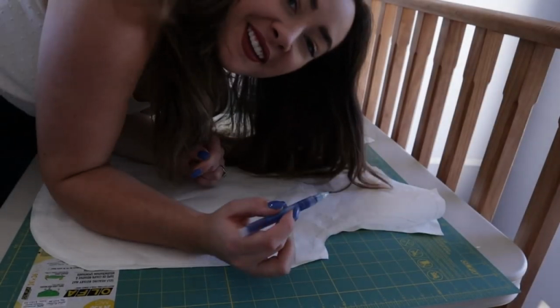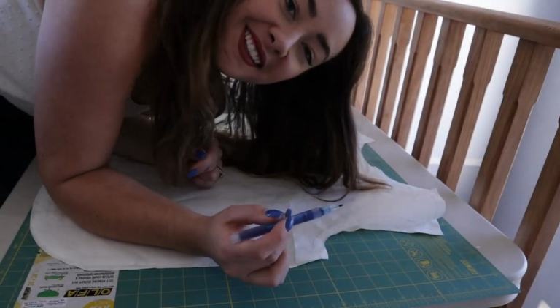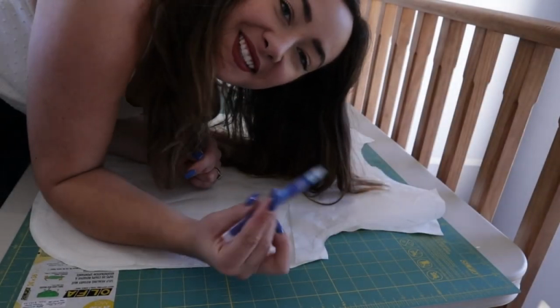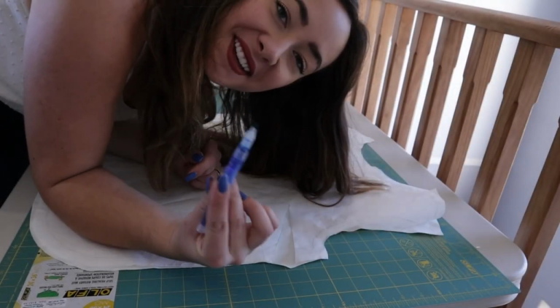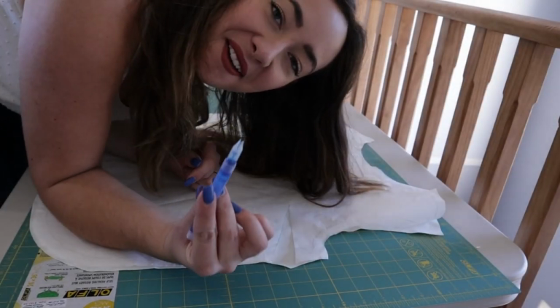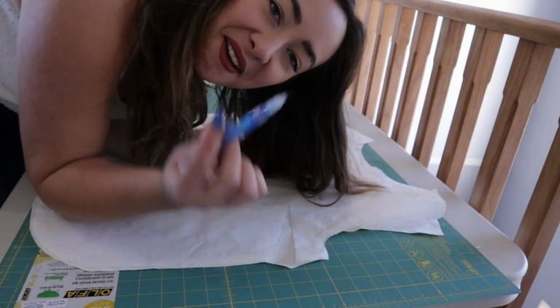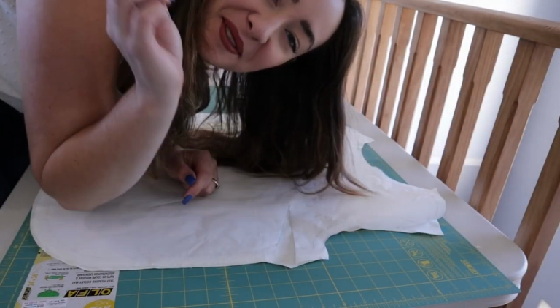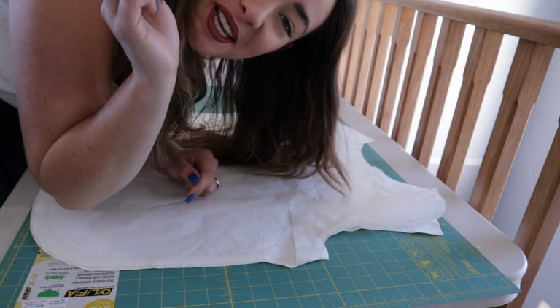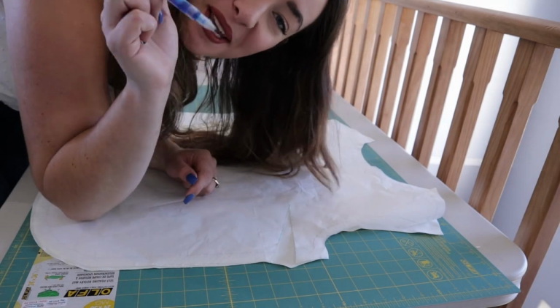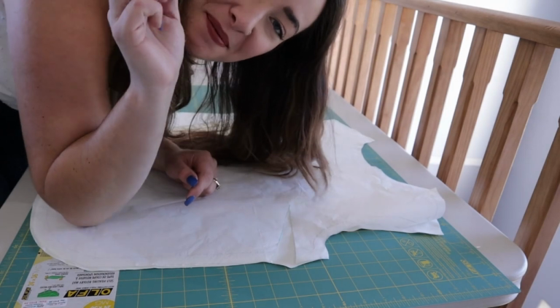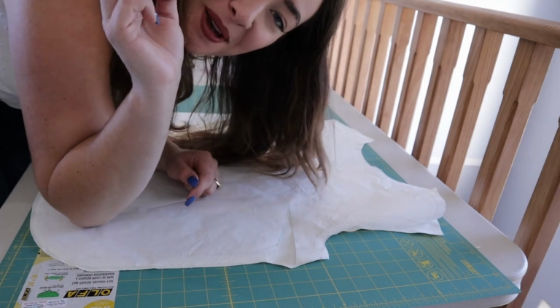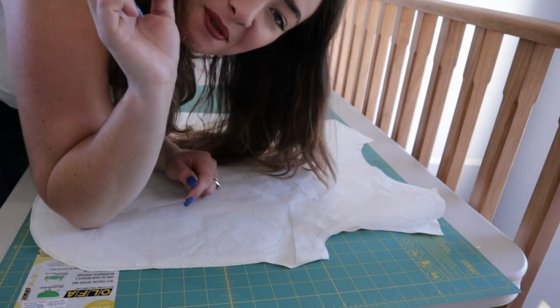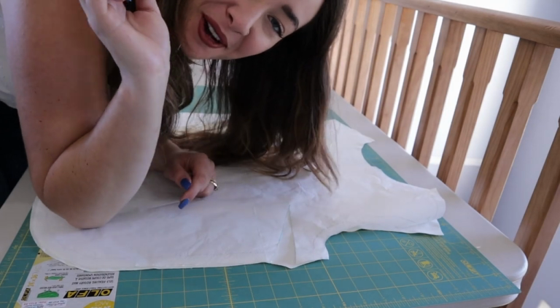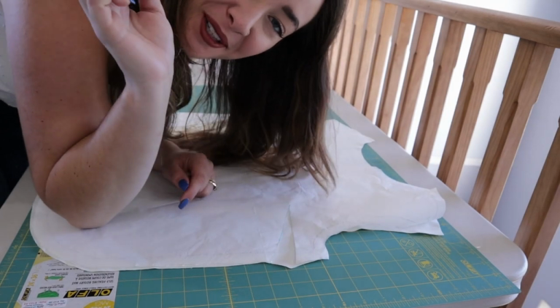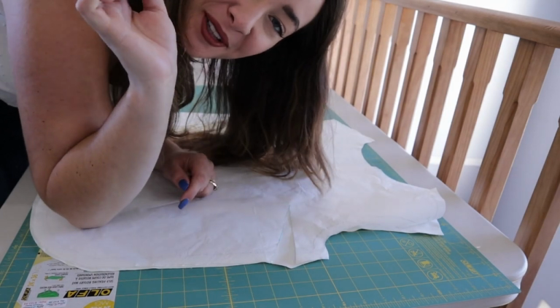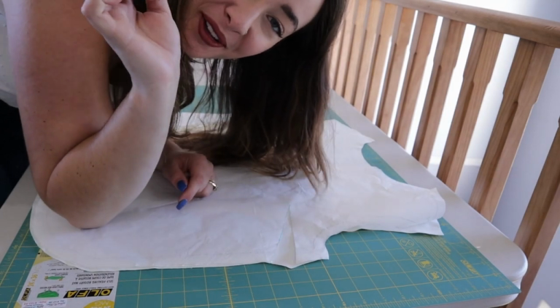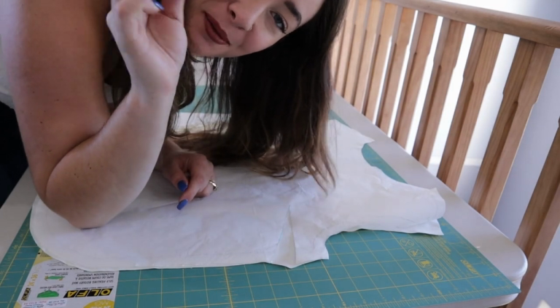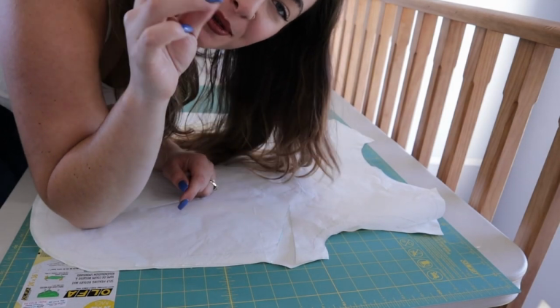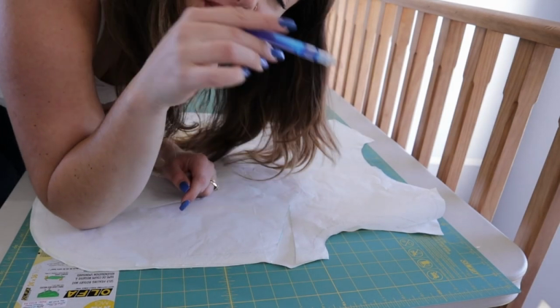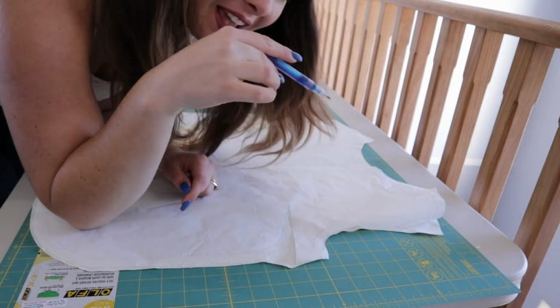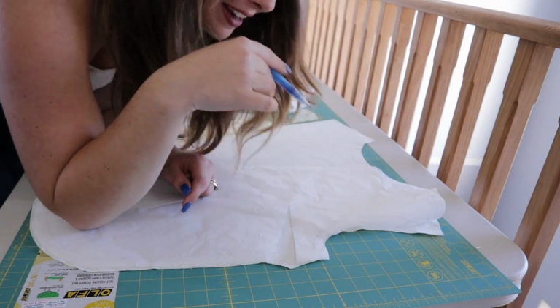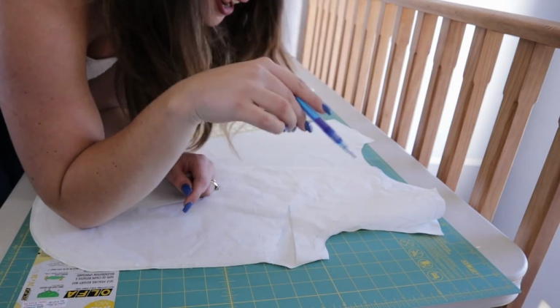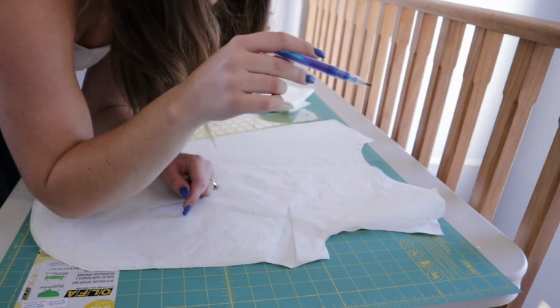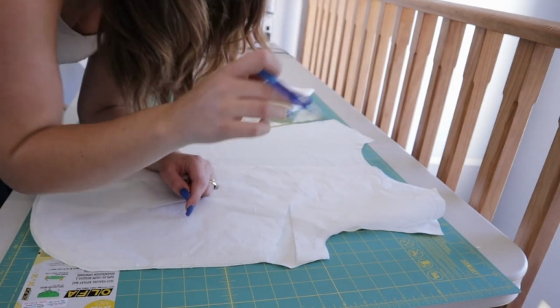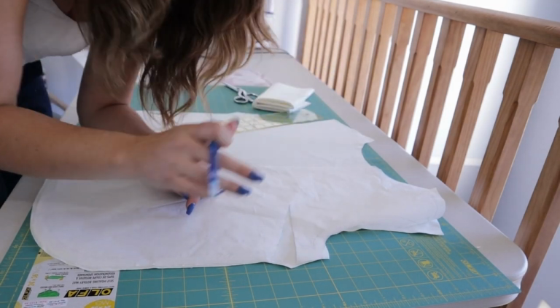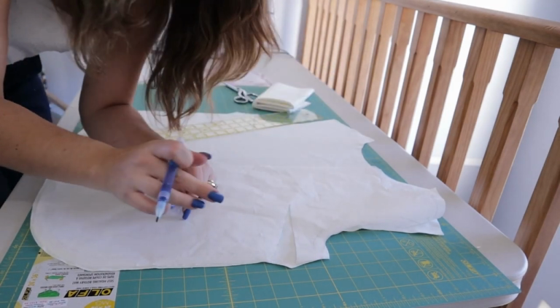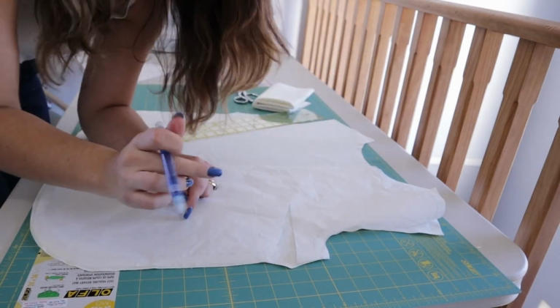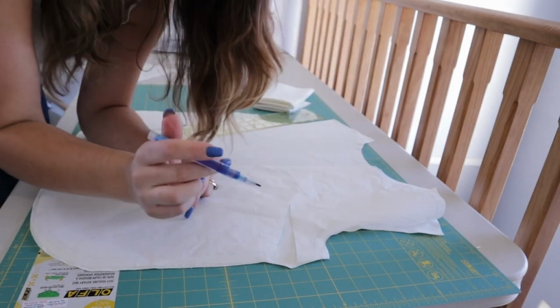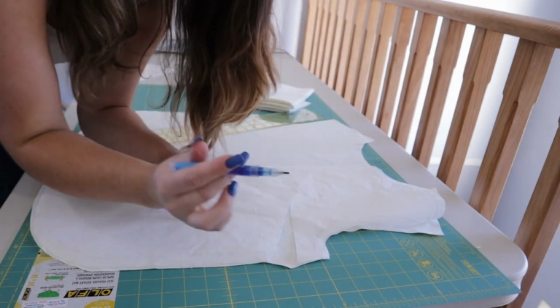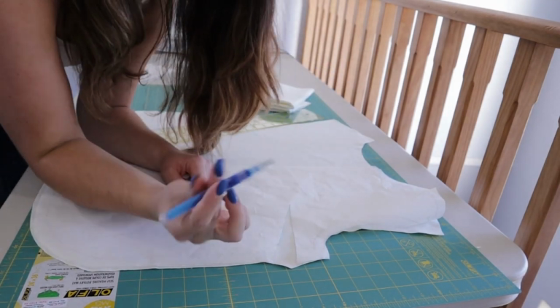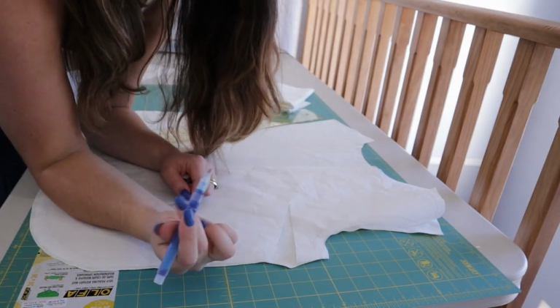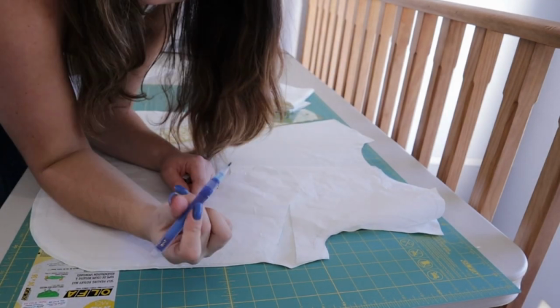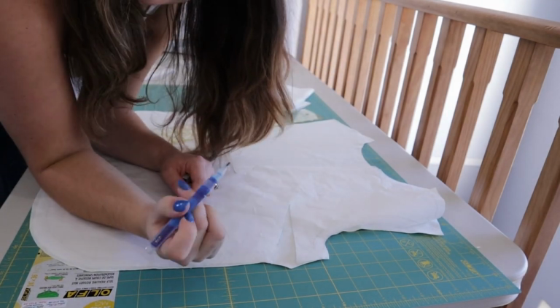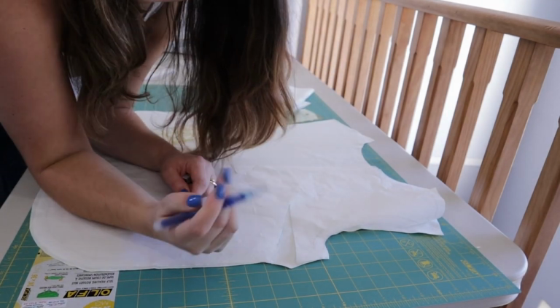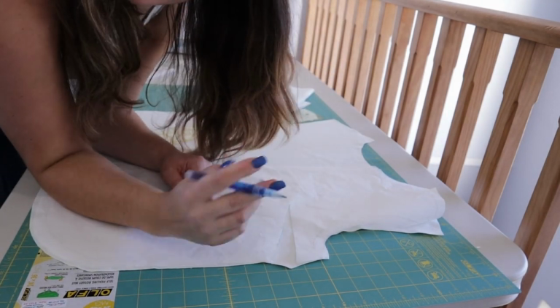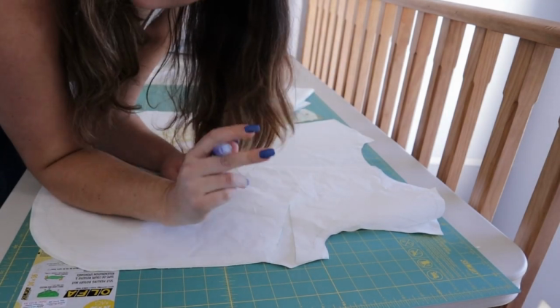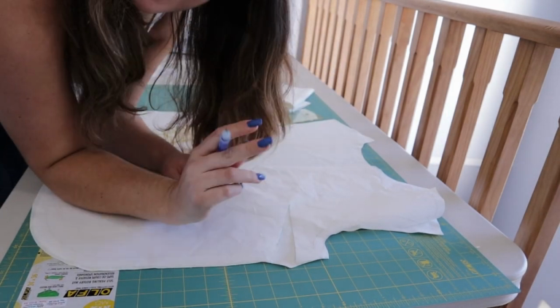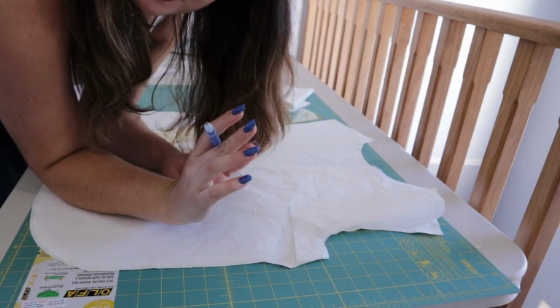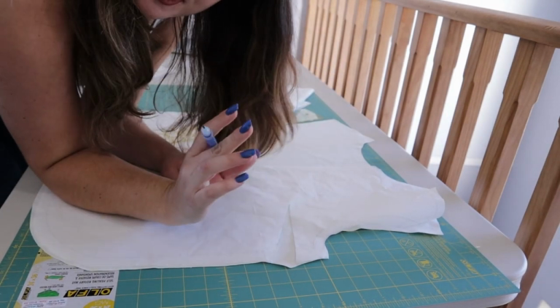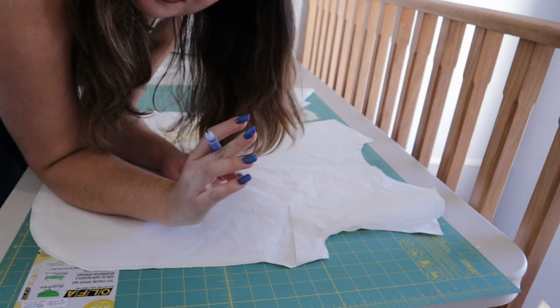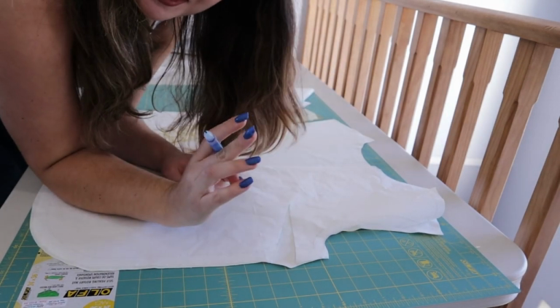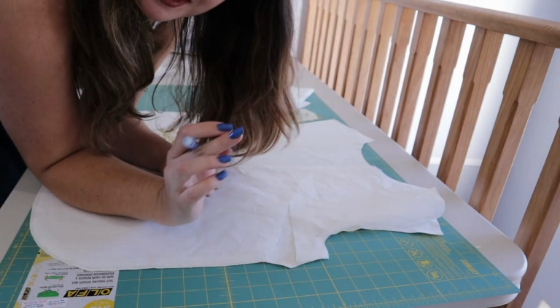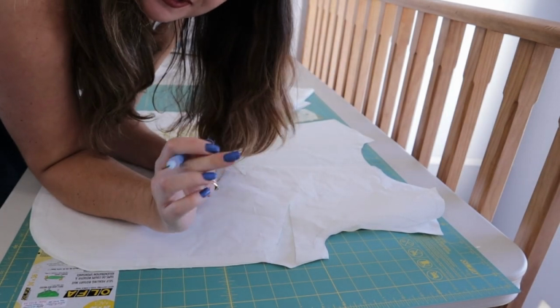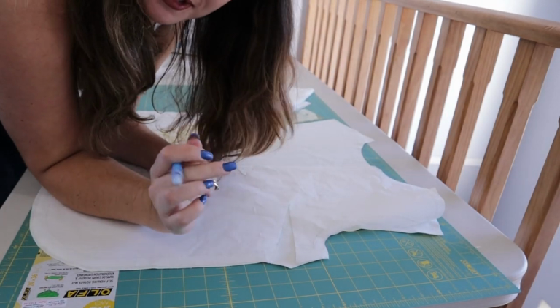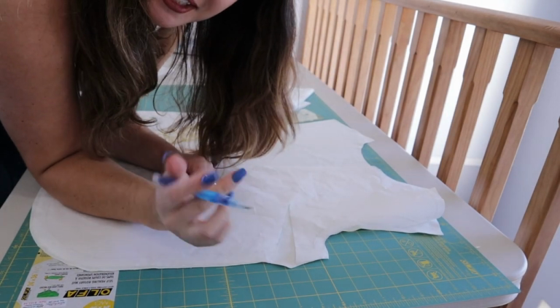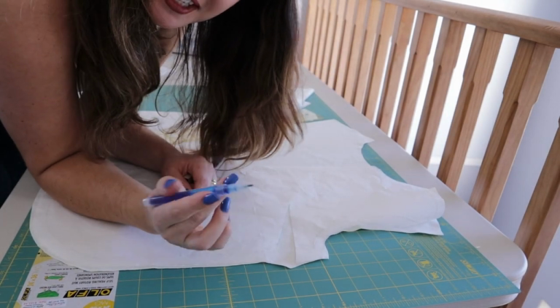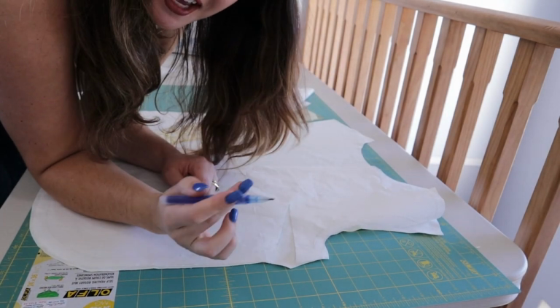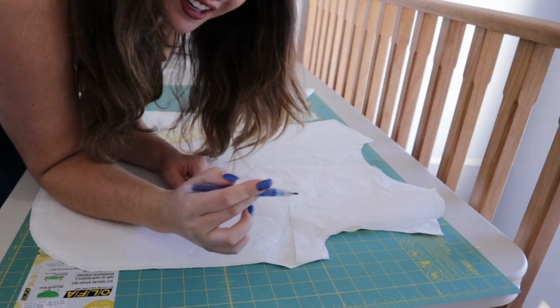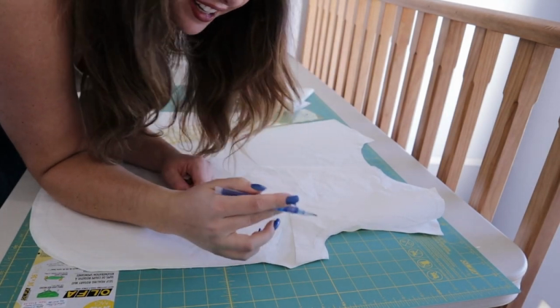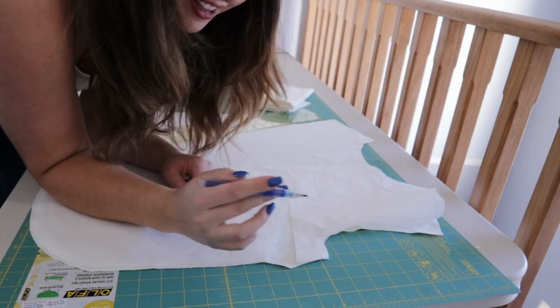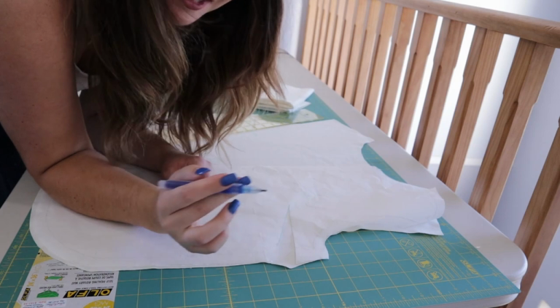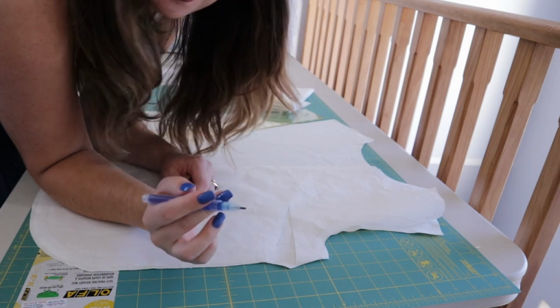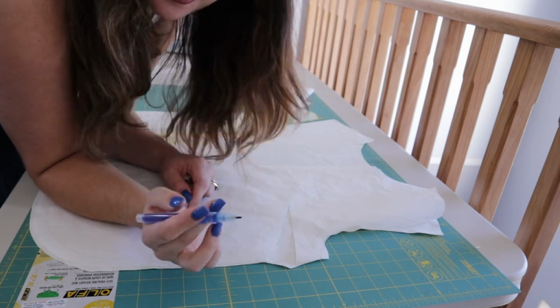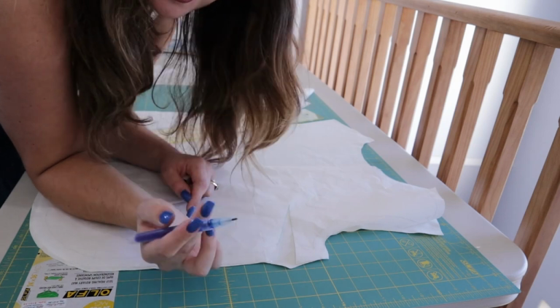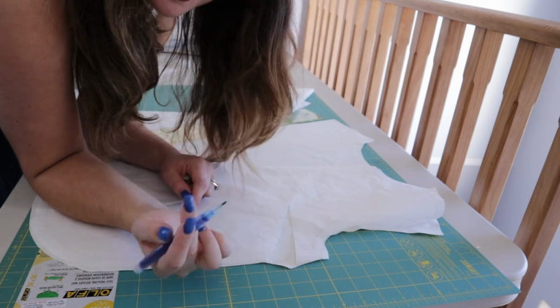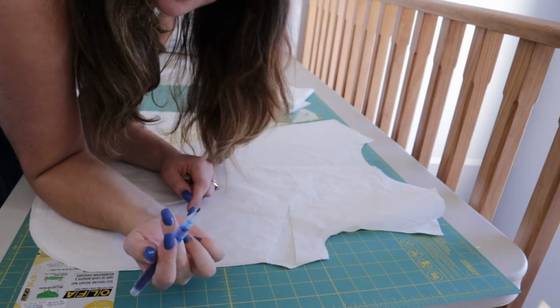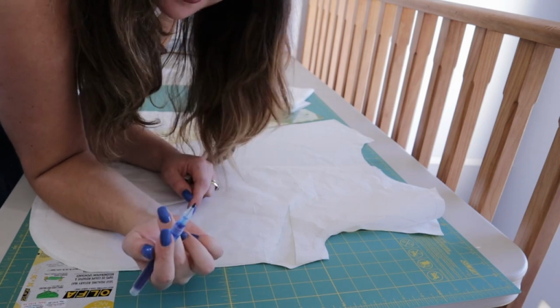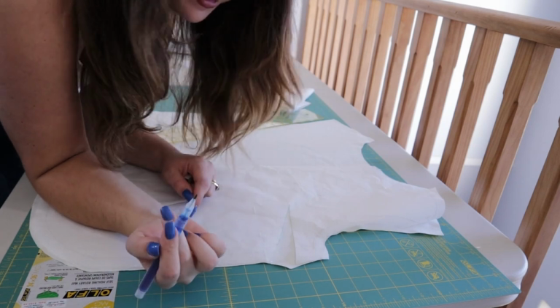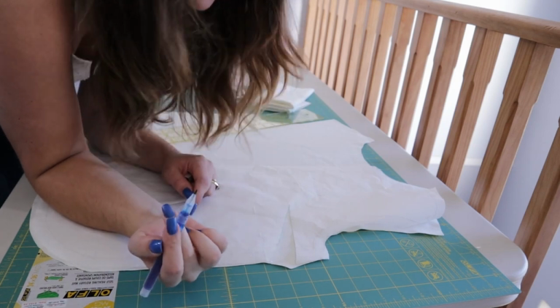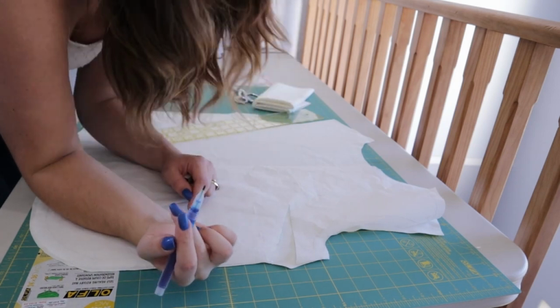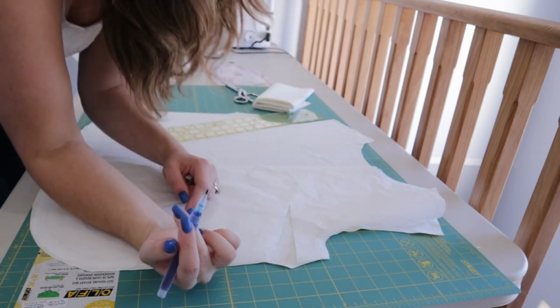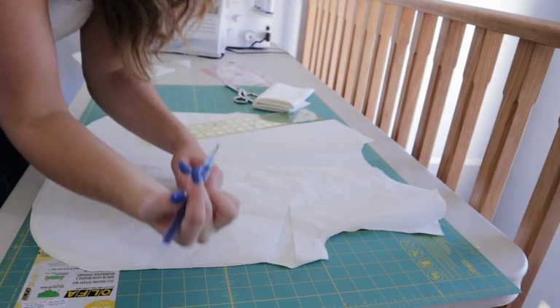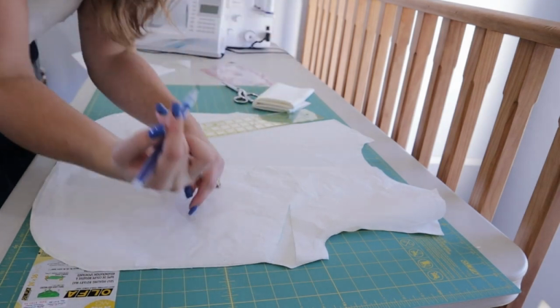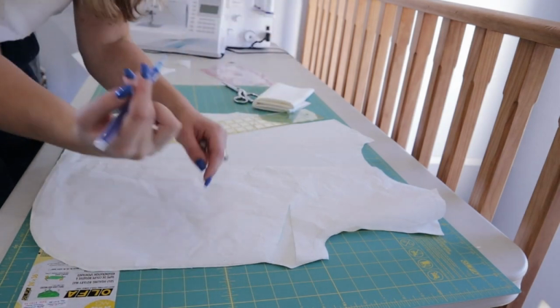I'm taking my water-soluble pen and marking in the darts, then using my scissors to cut in the notches on the pattern.